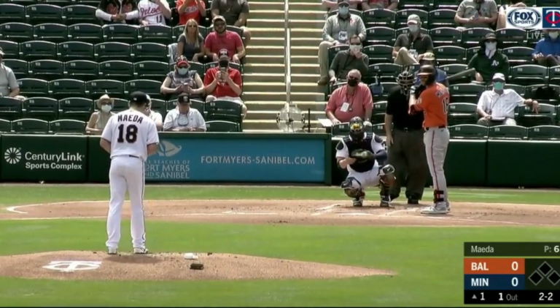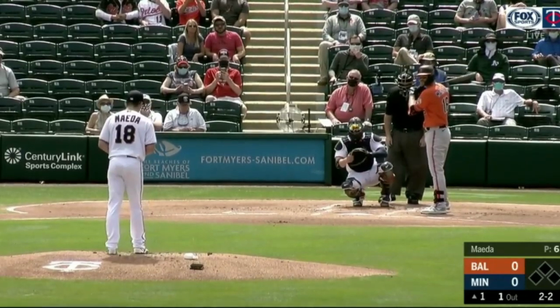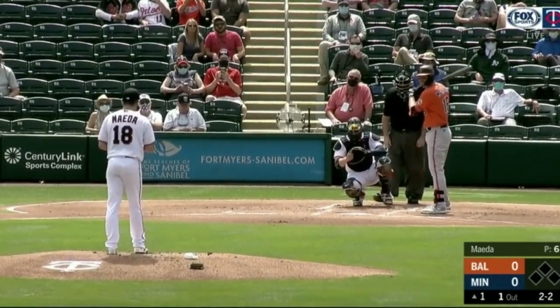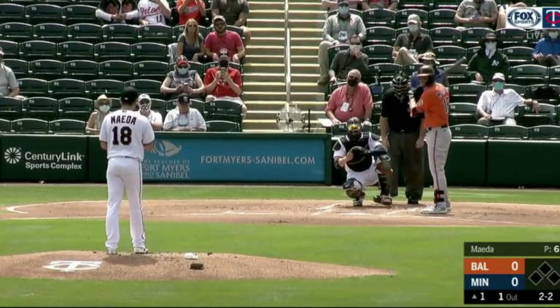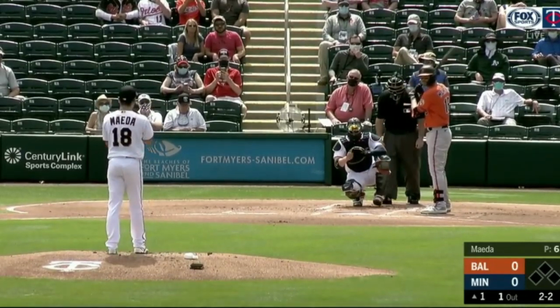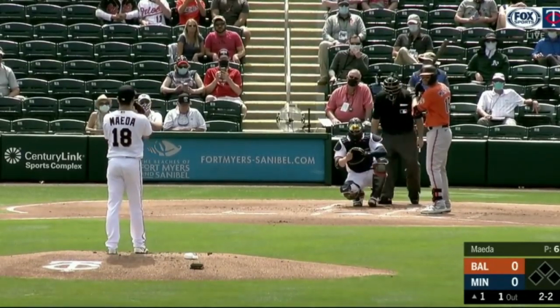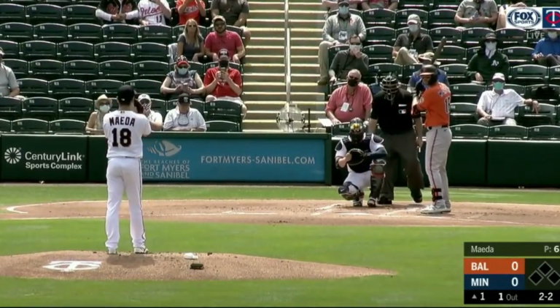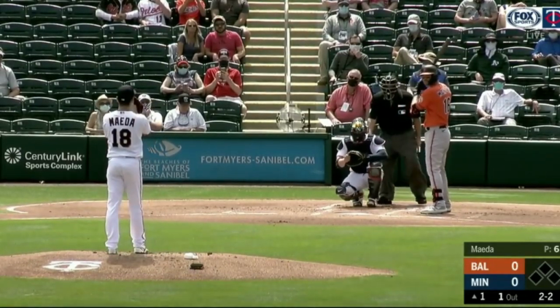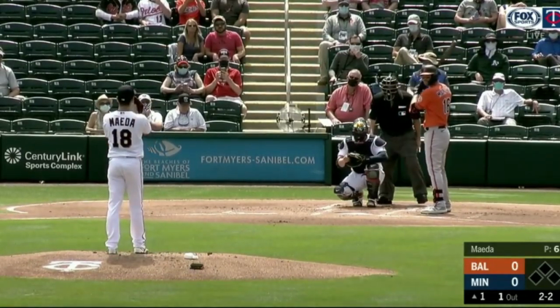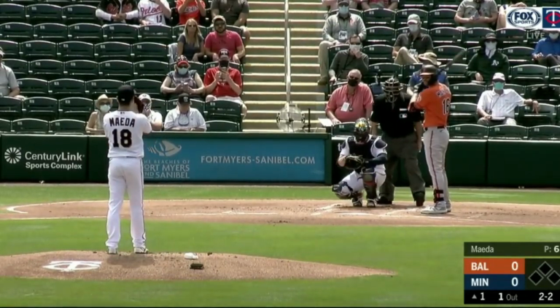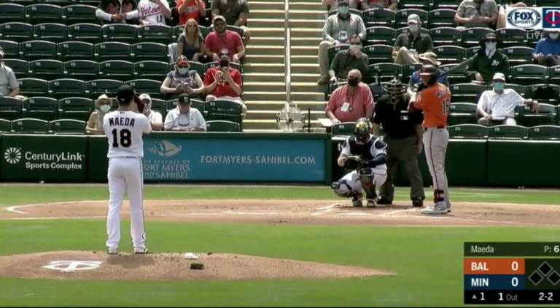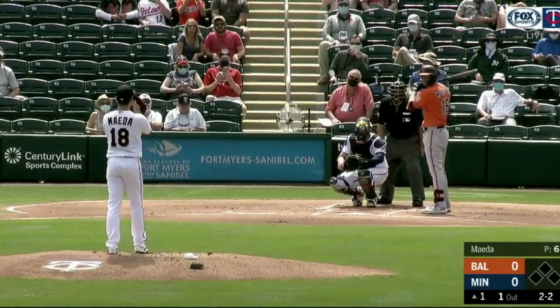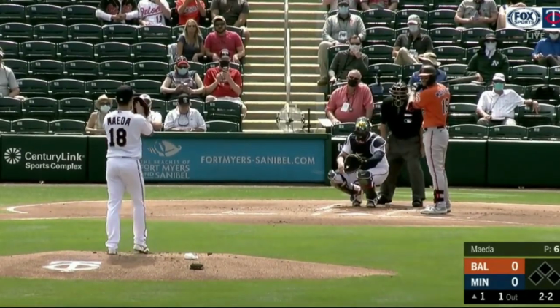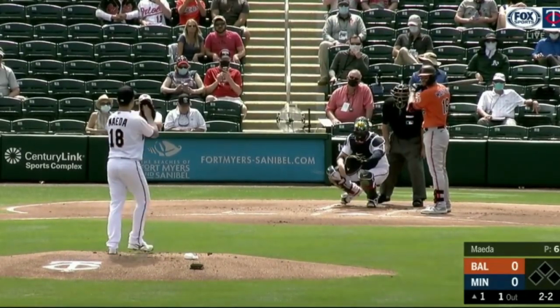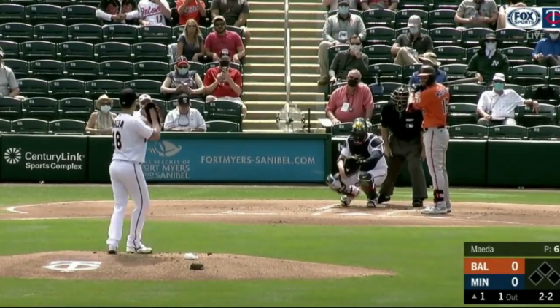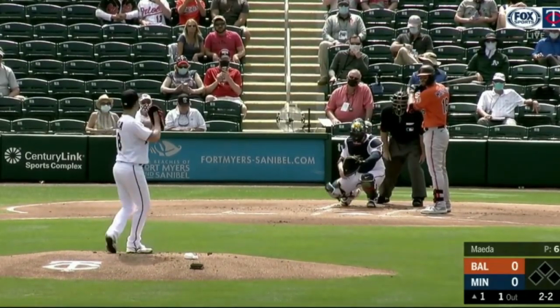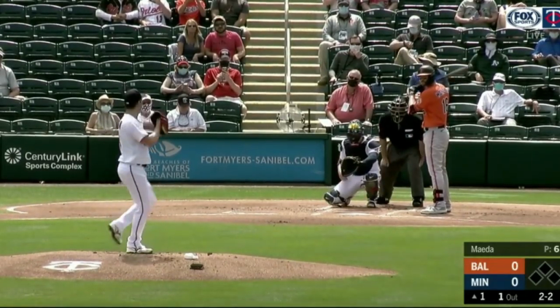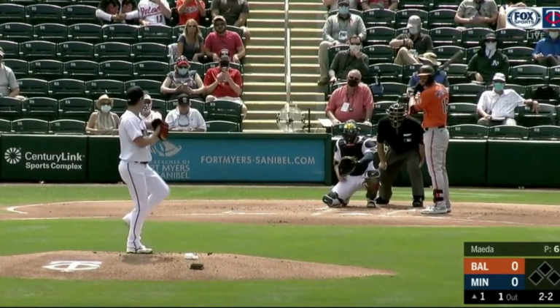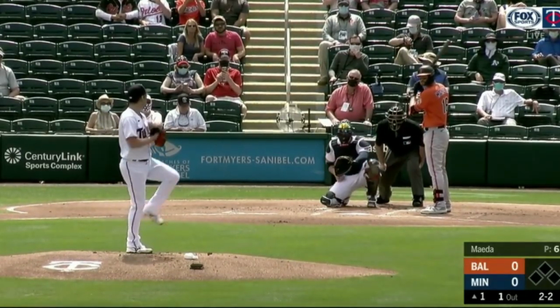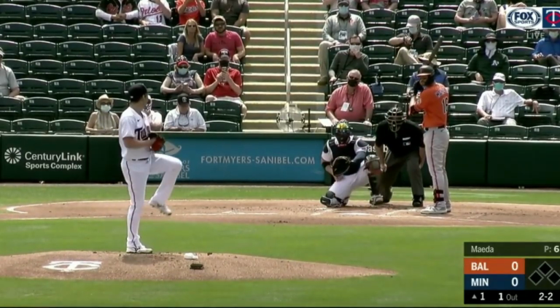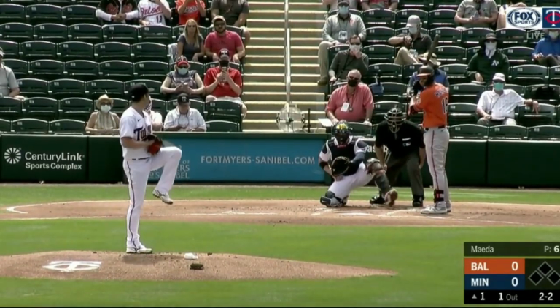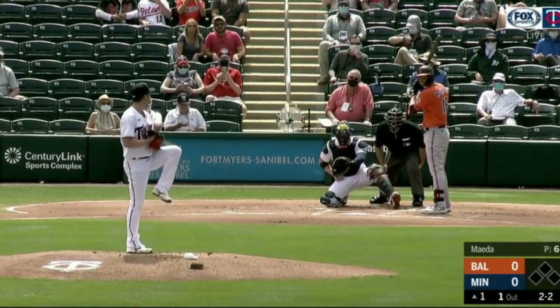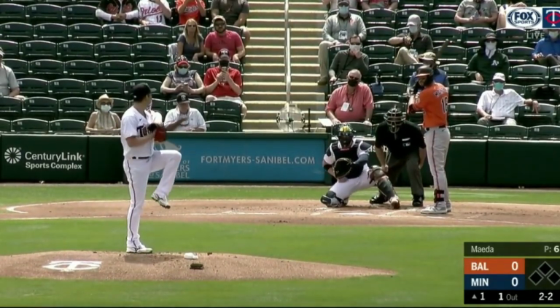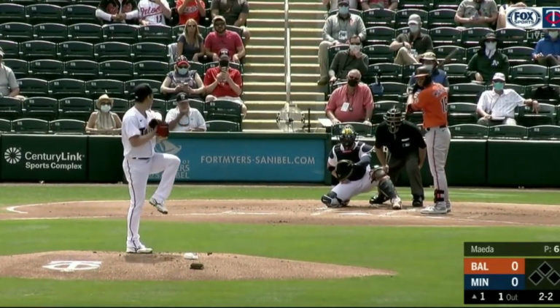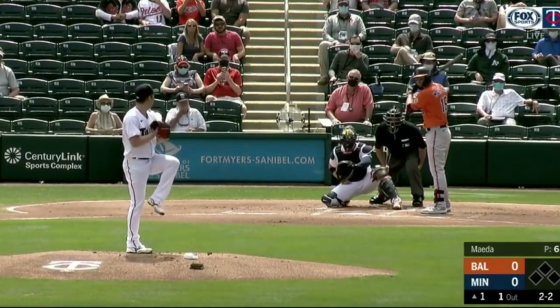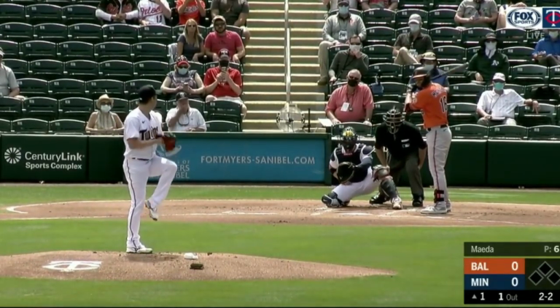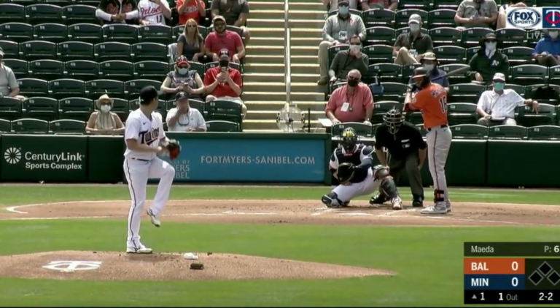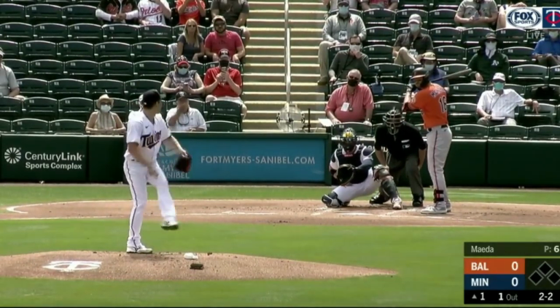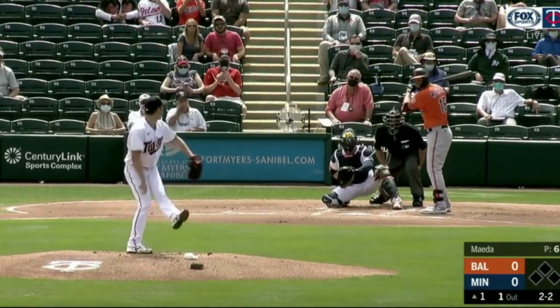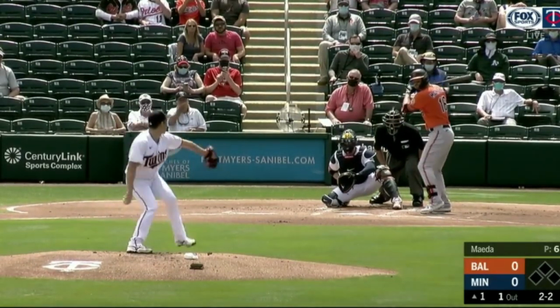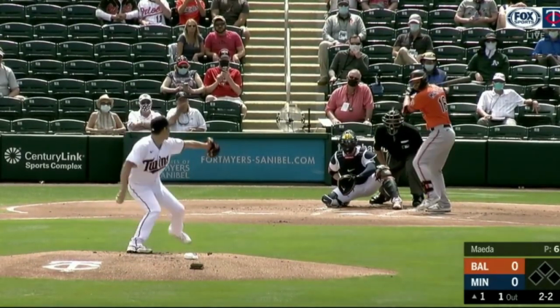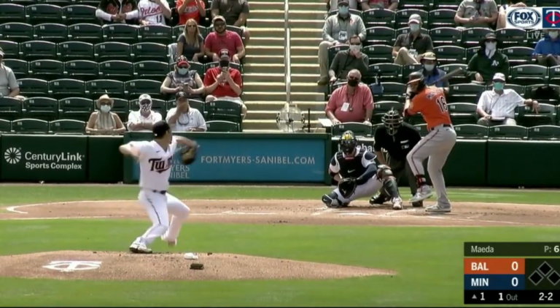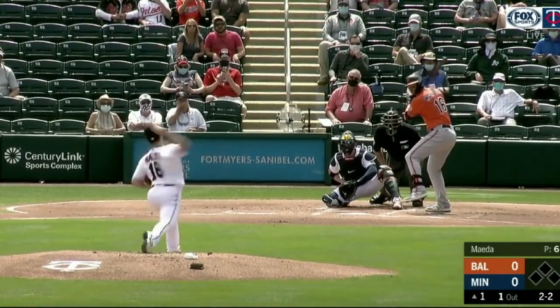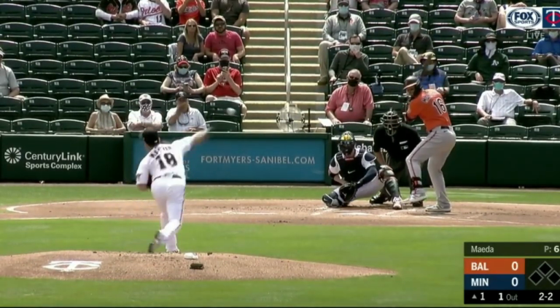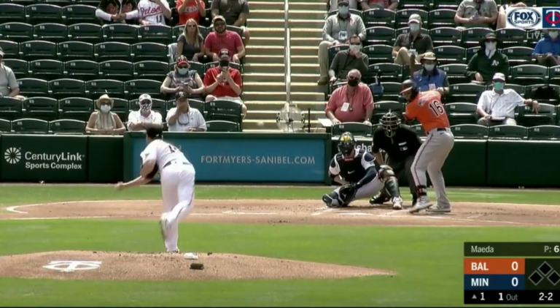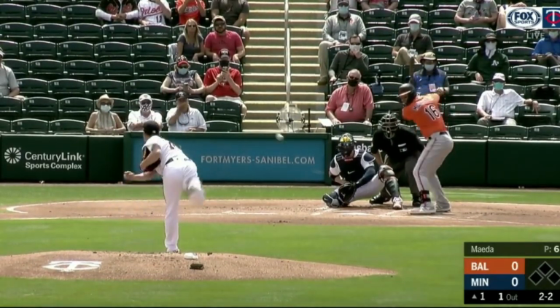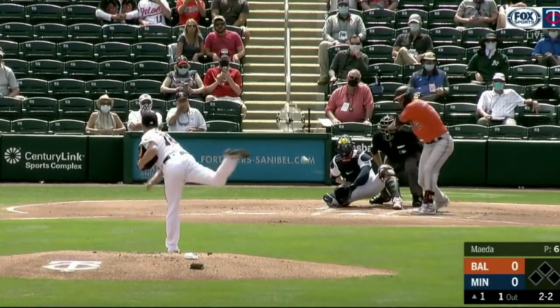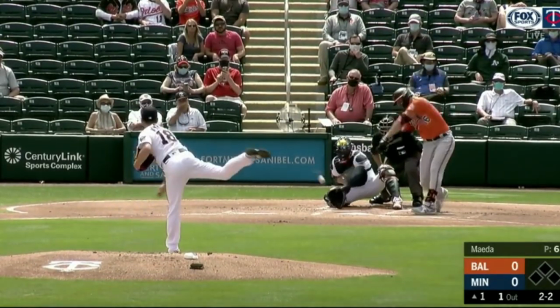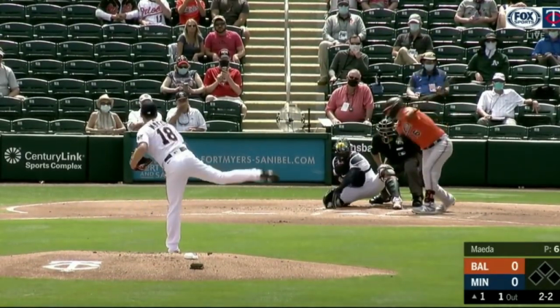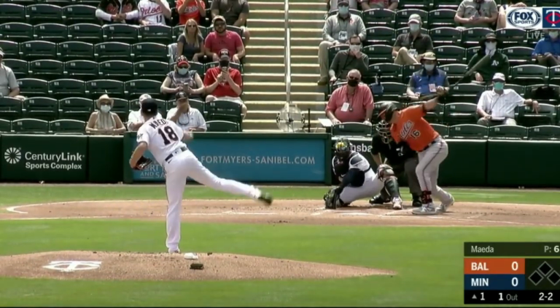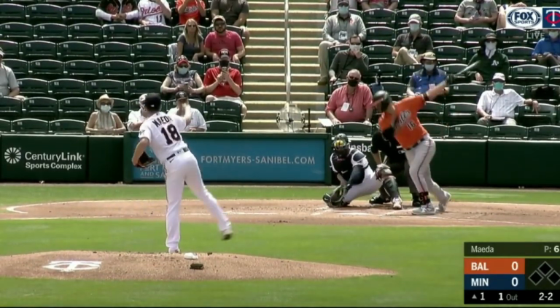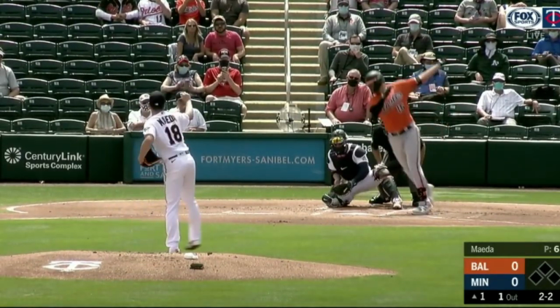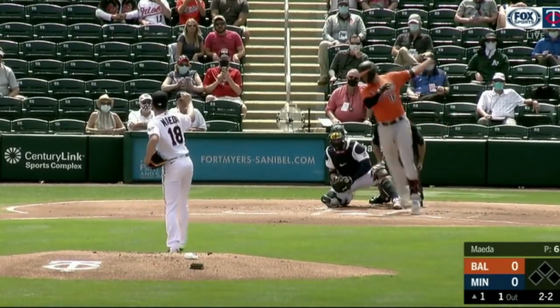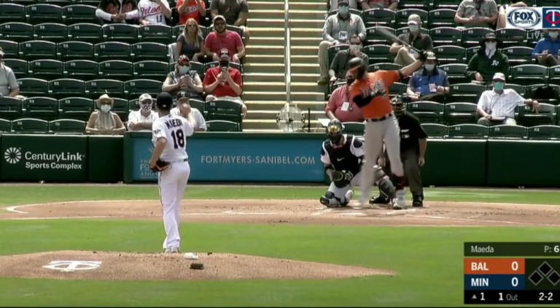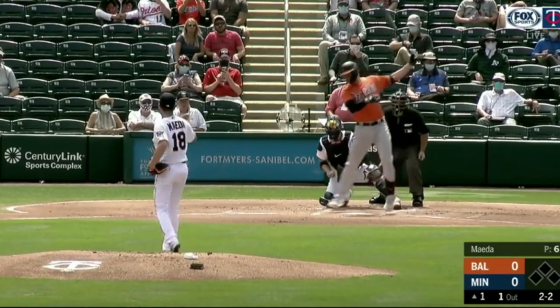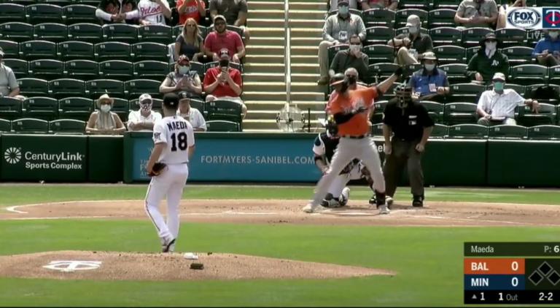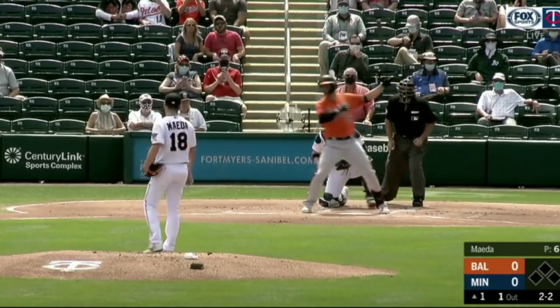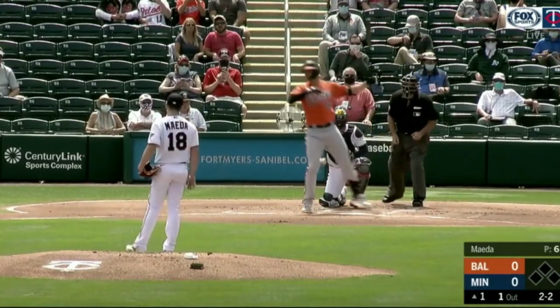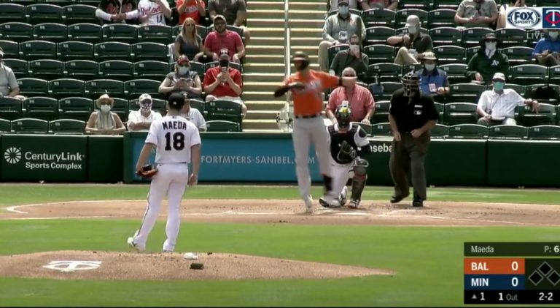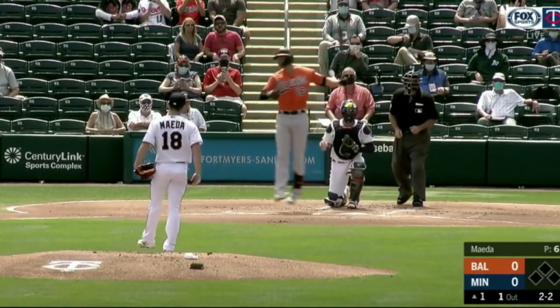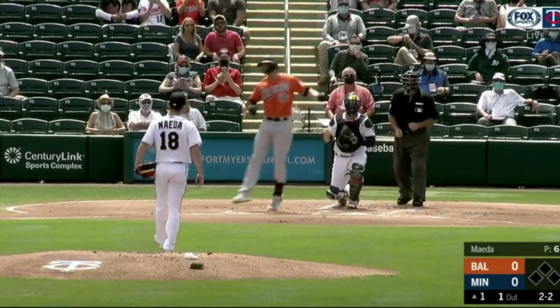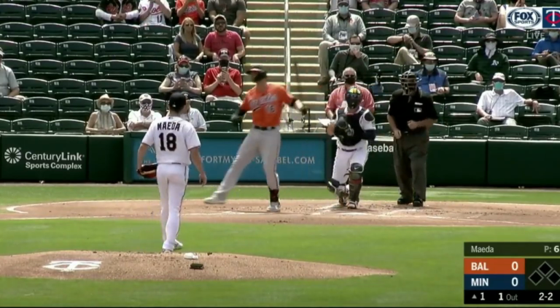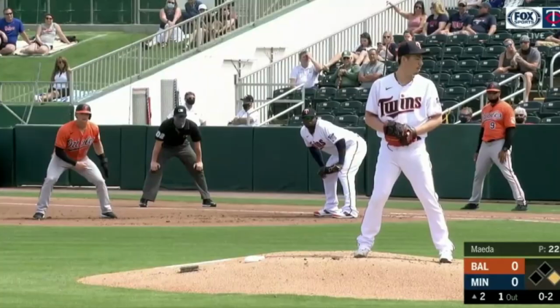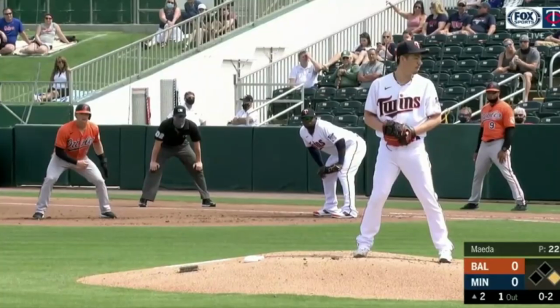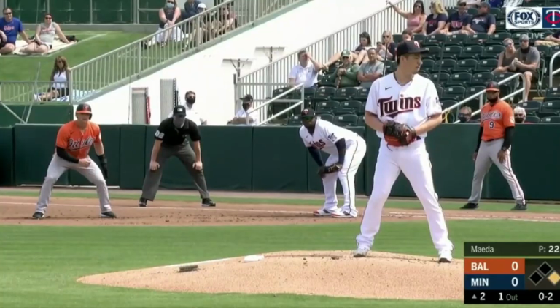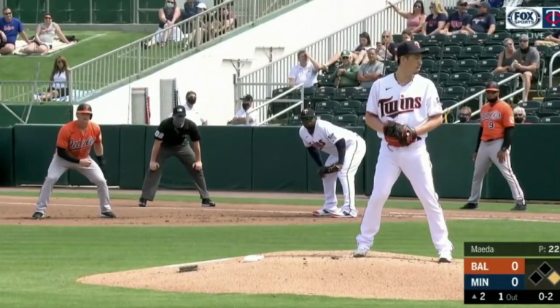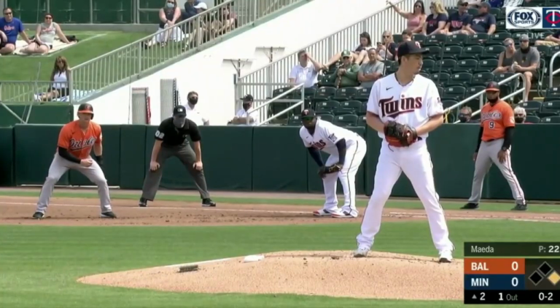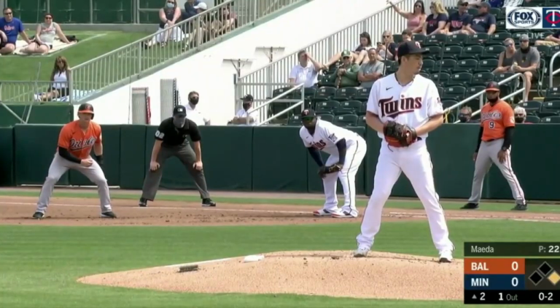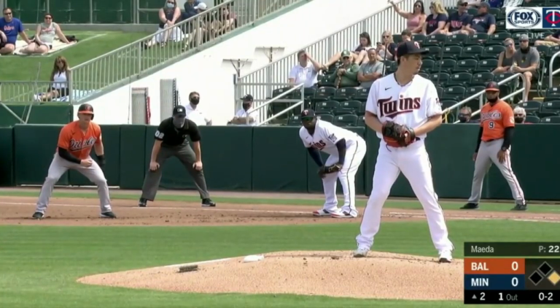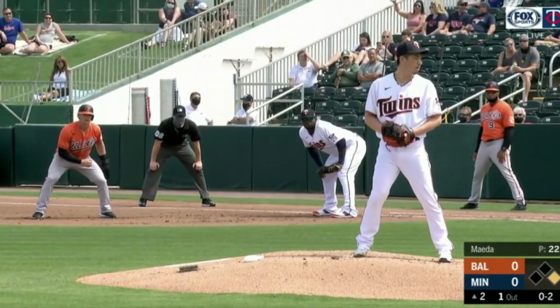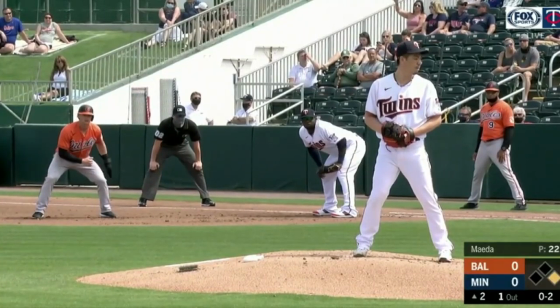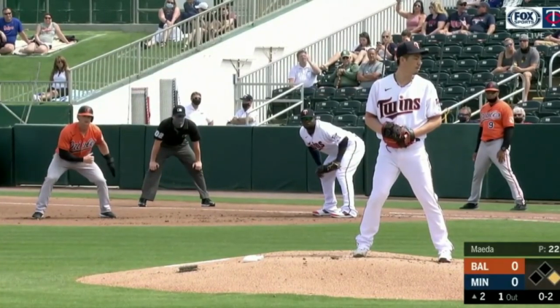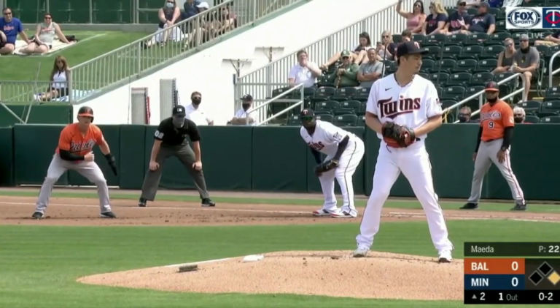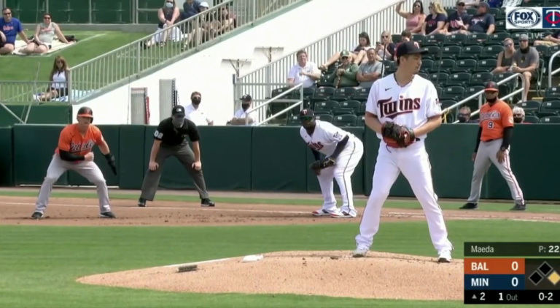Minnesota Twins spring training highlights. Here we are with Kenta Maeda getting things started, and really the pitching staff carried it through here.